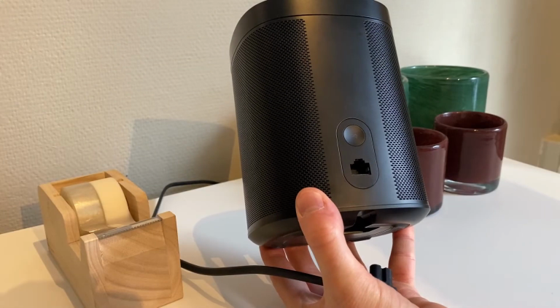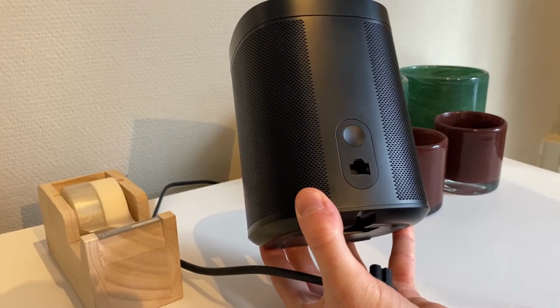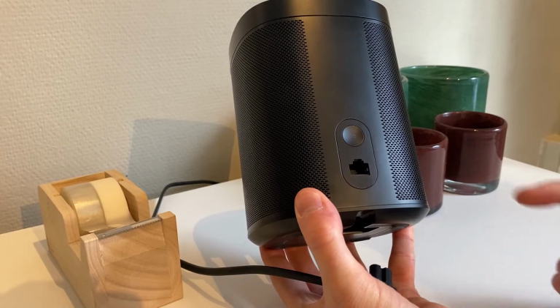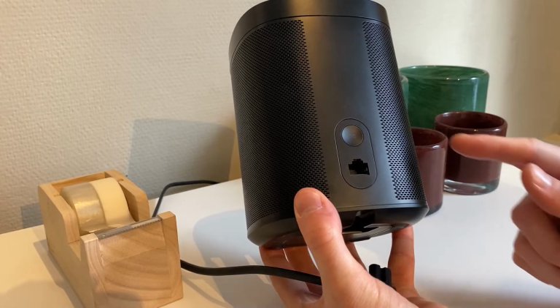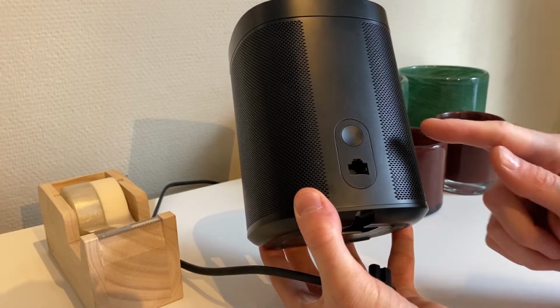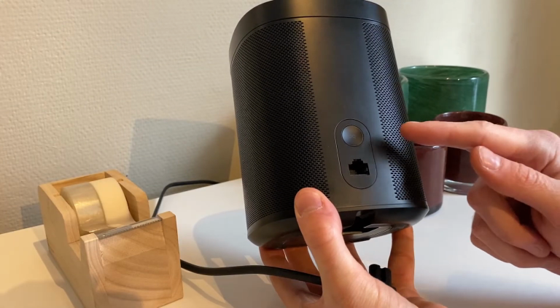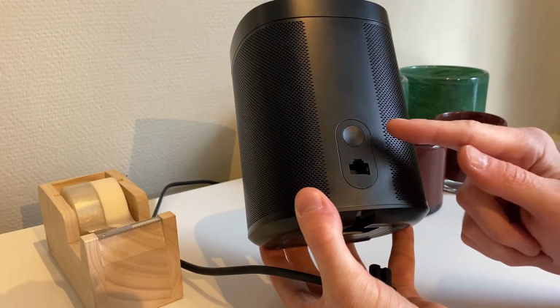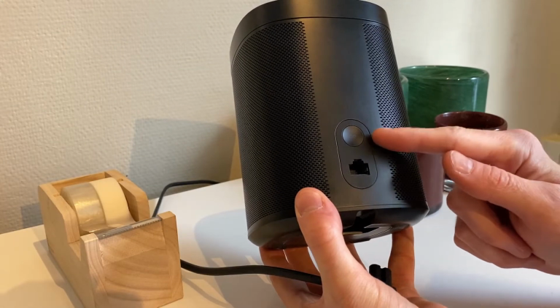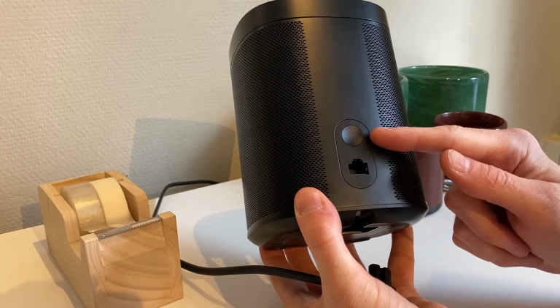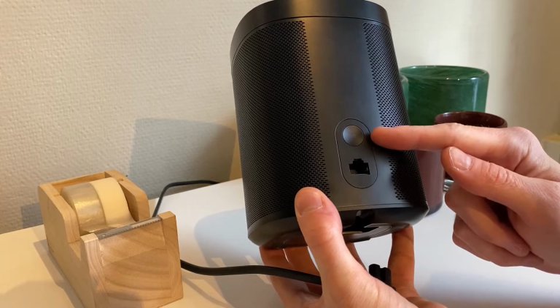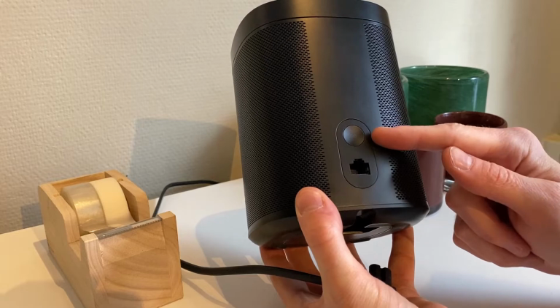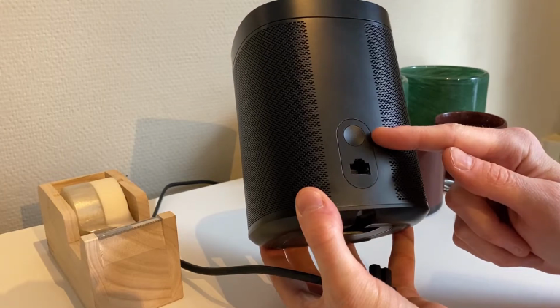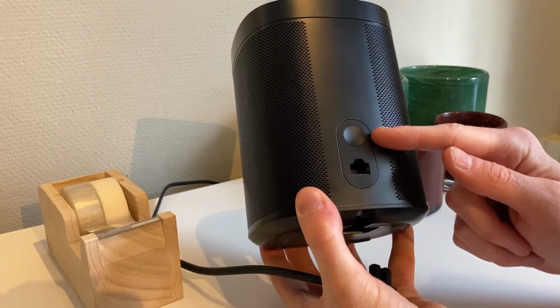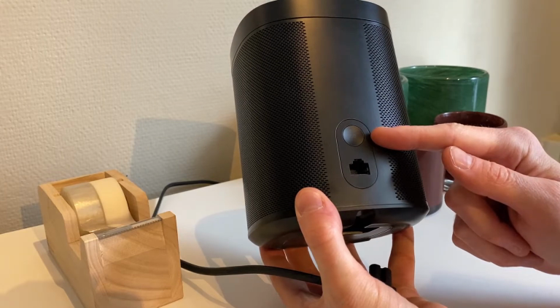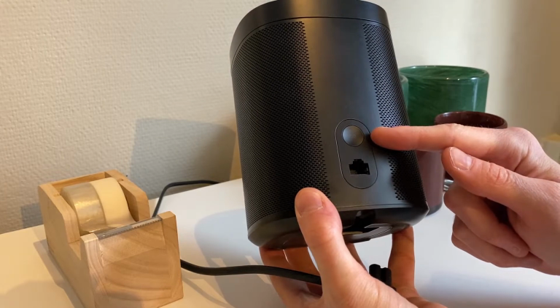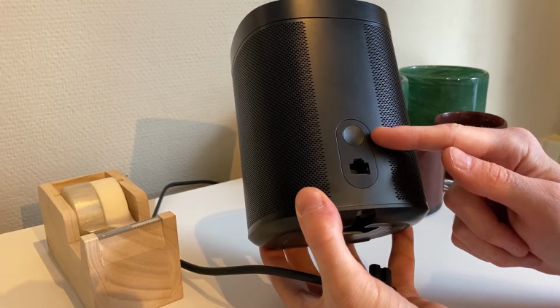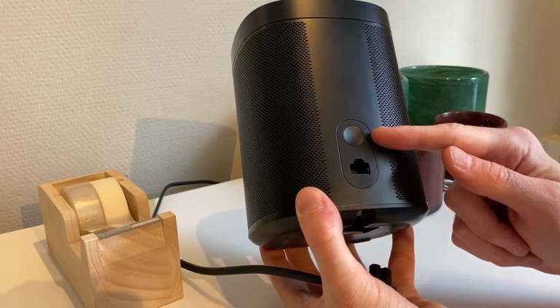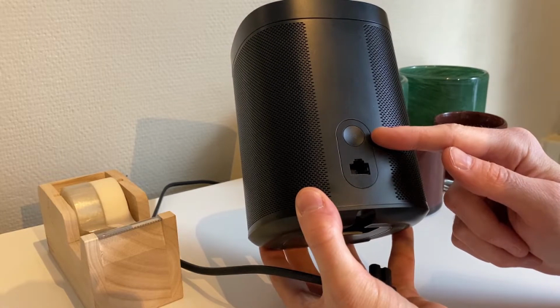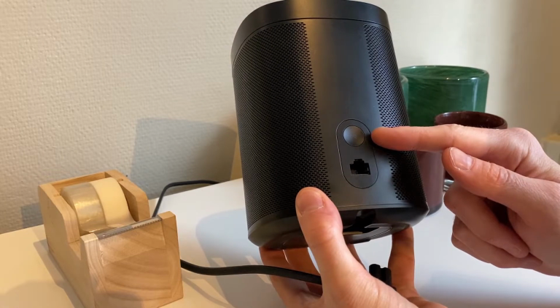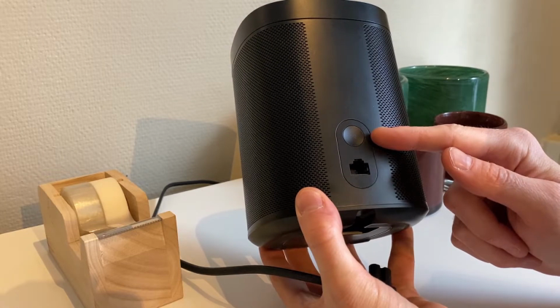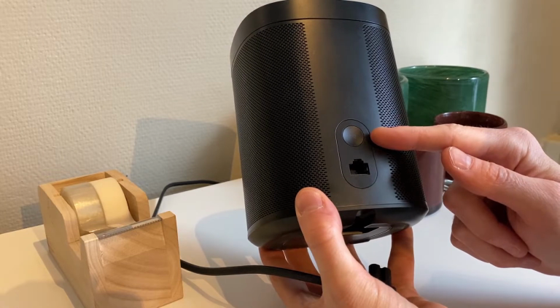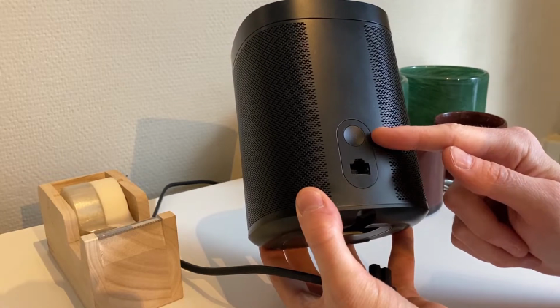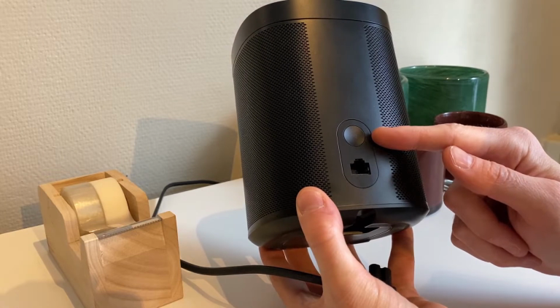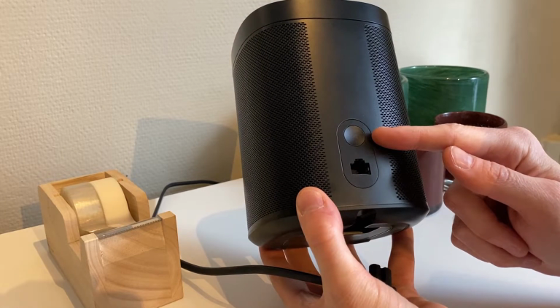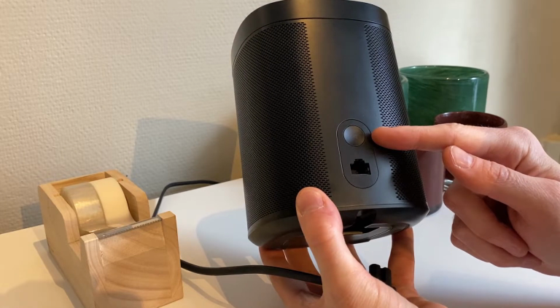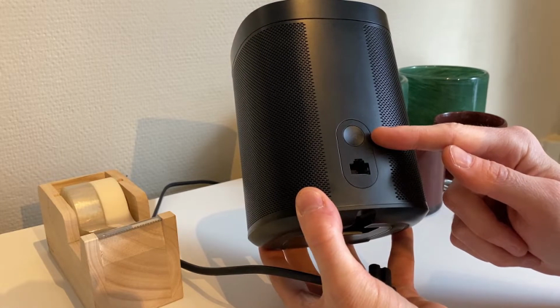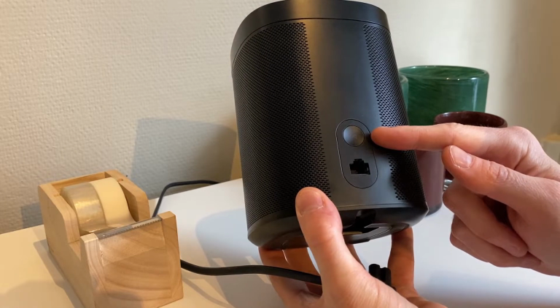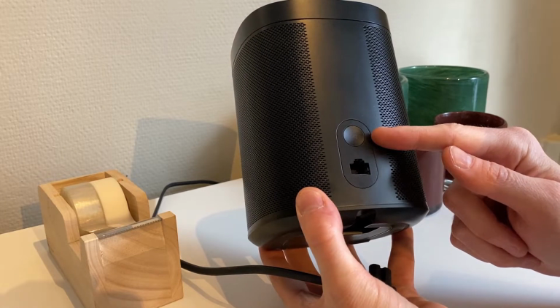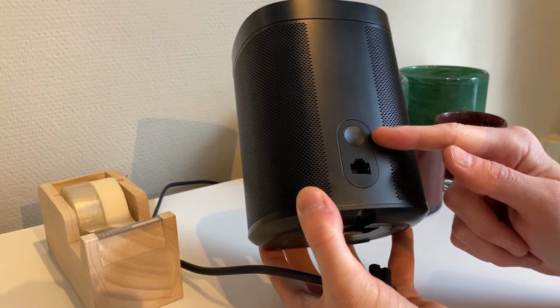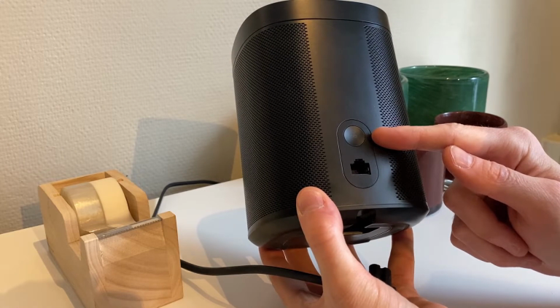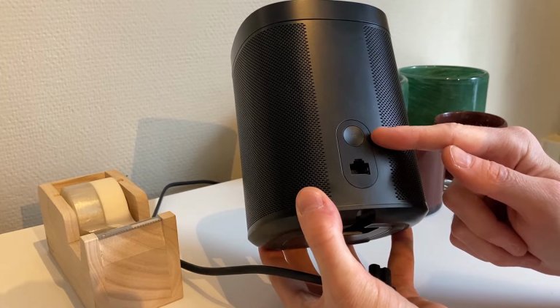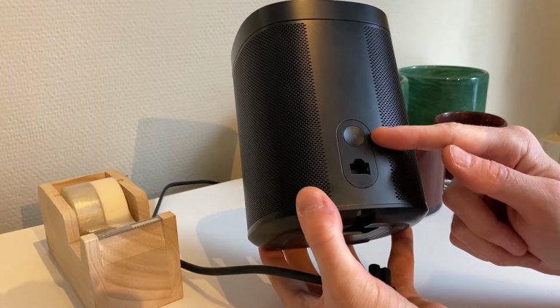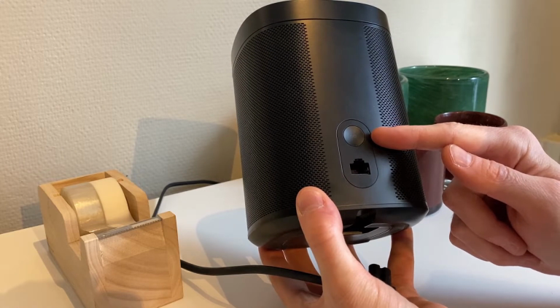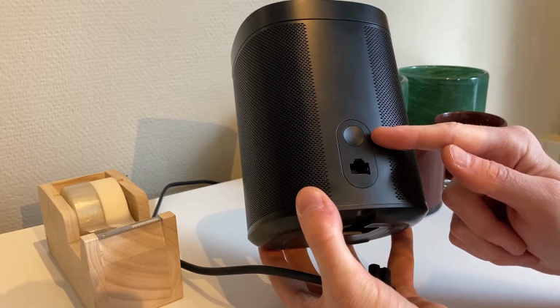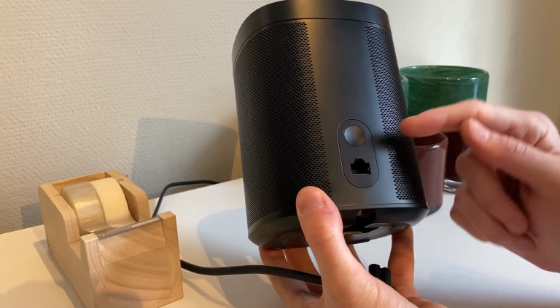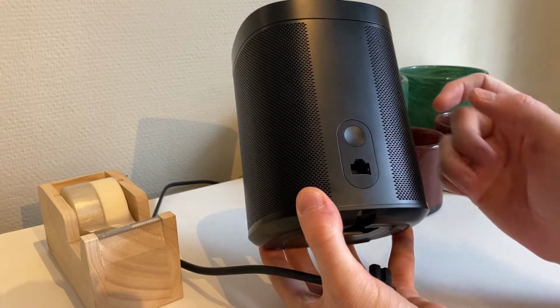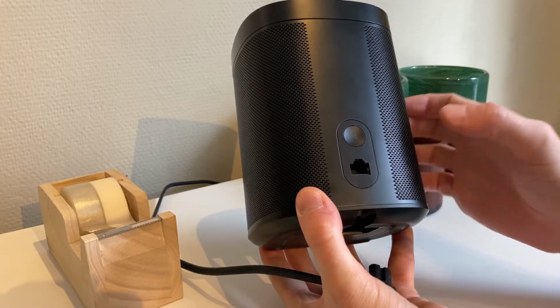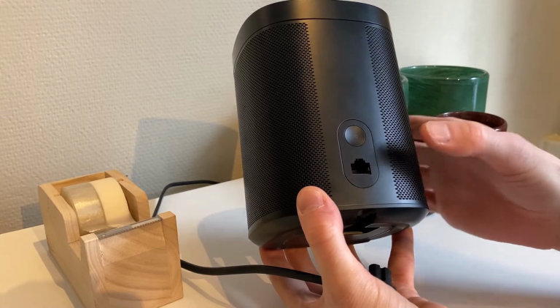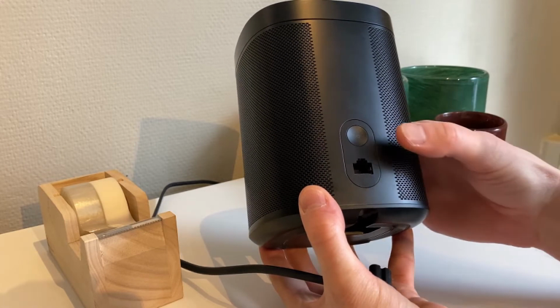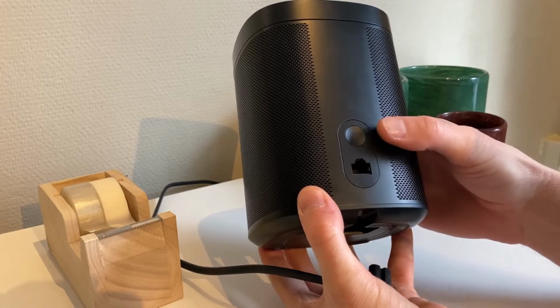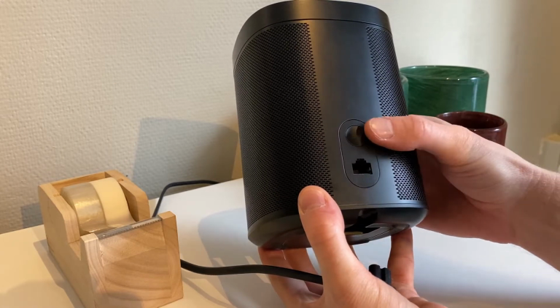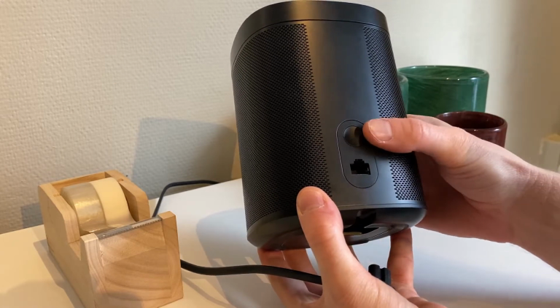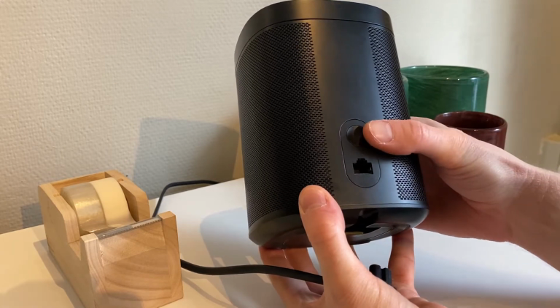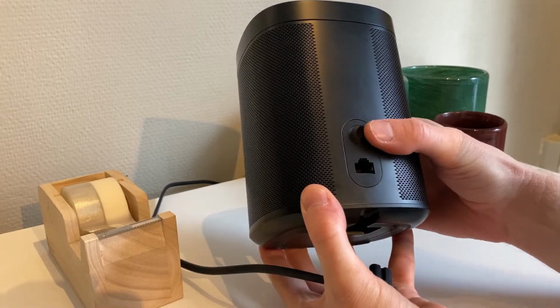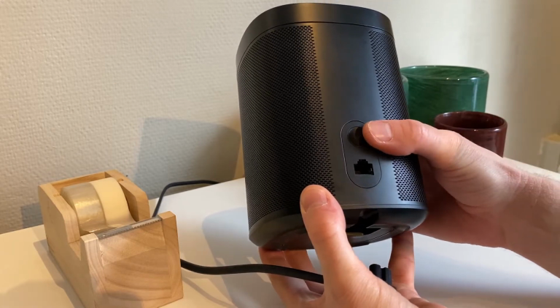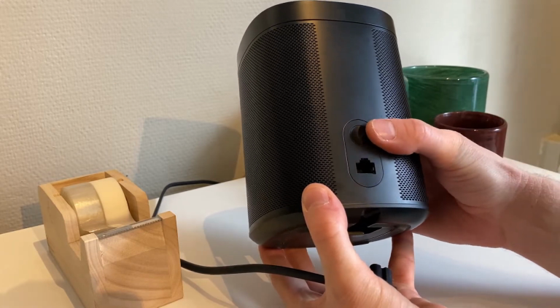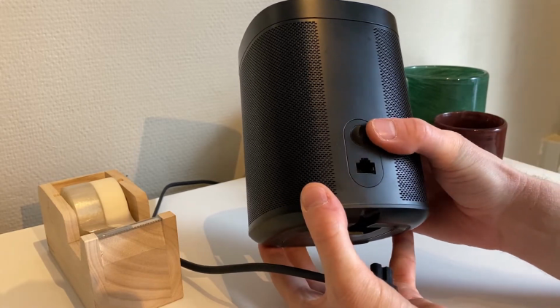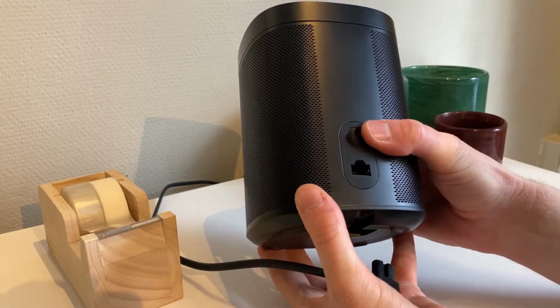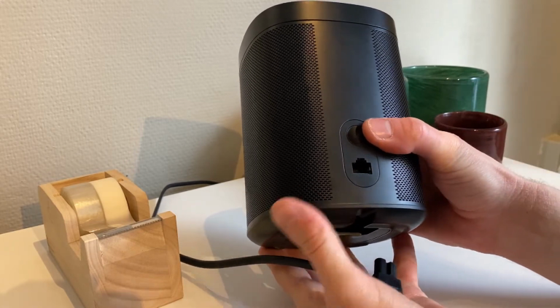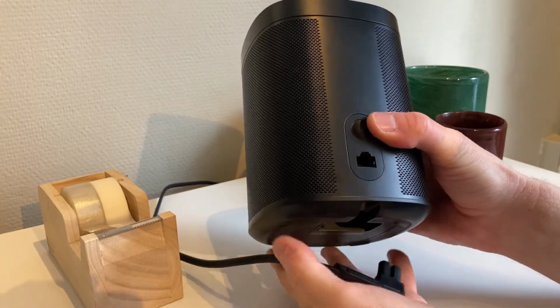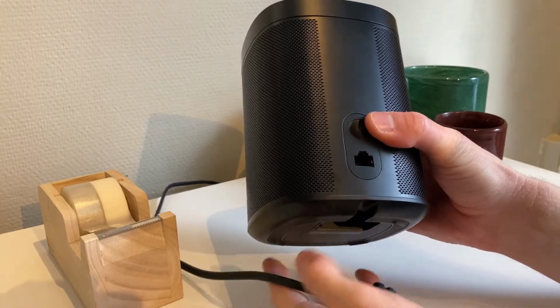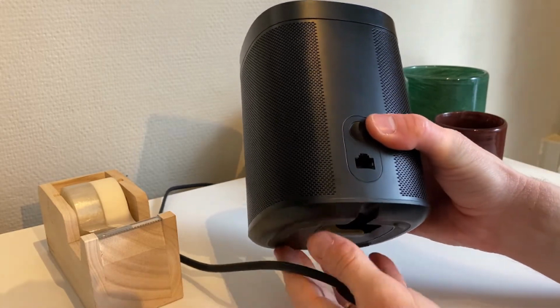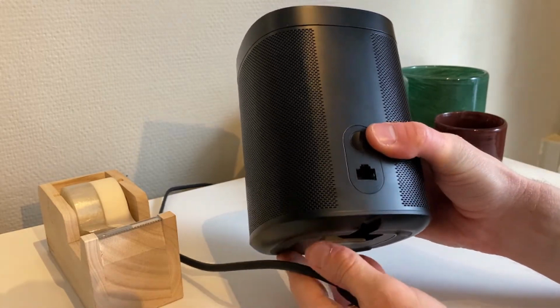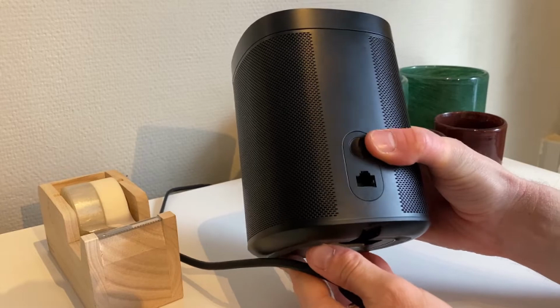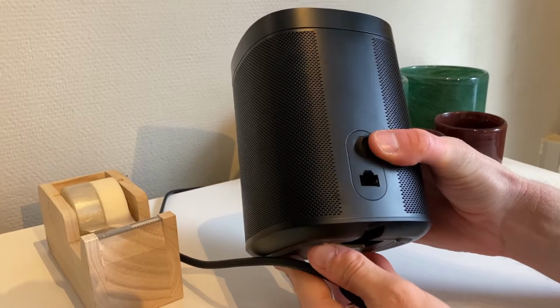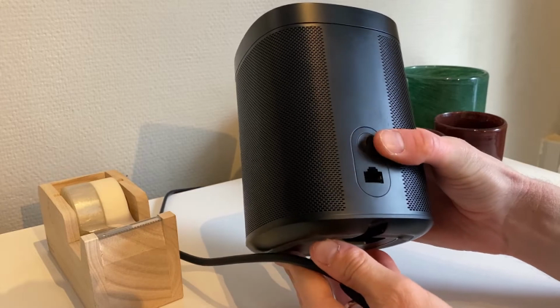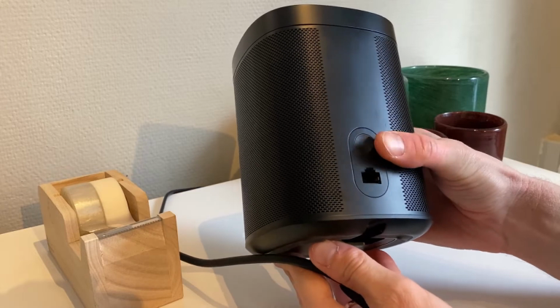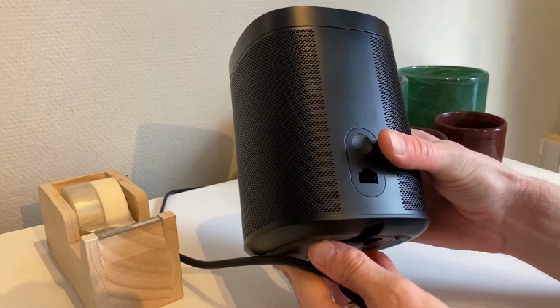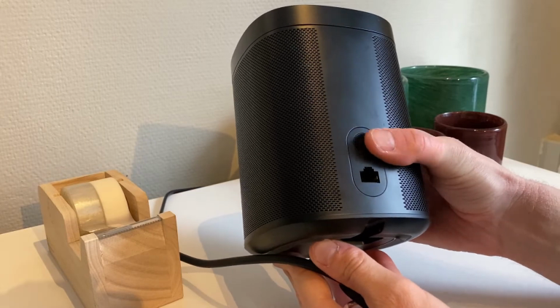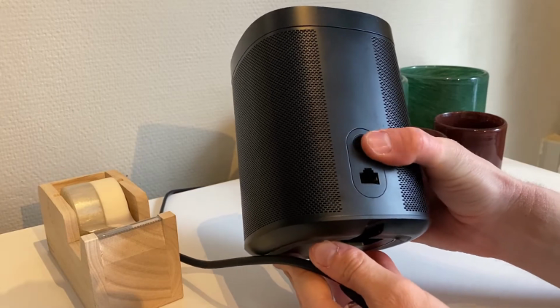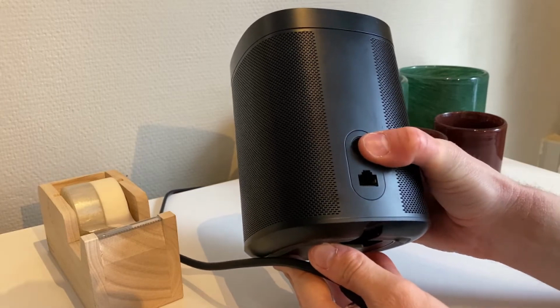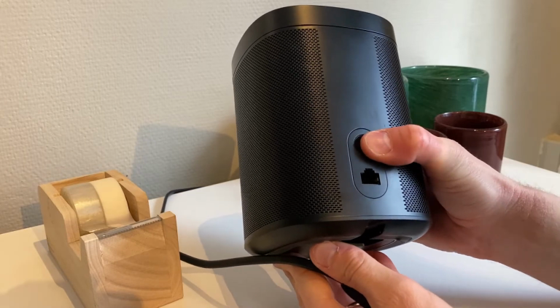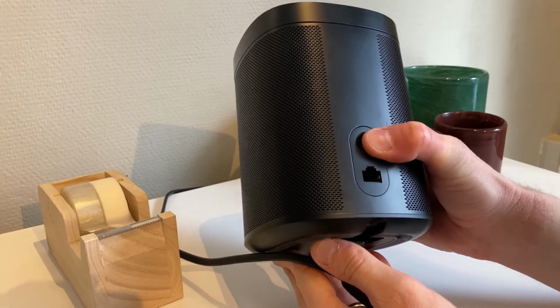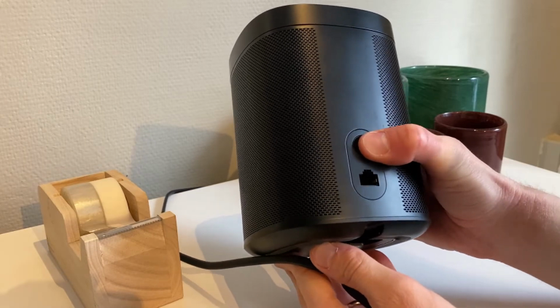Now you want to push down and keep holding the join button on the back of the speaker, at the same time as you provide it with power by plugging in the power cable again.